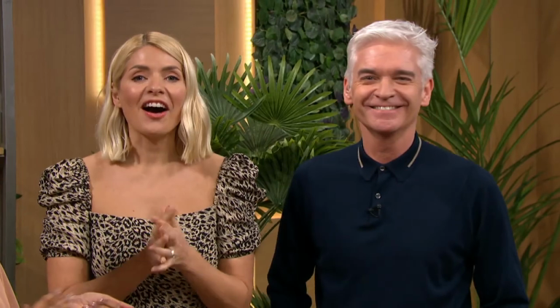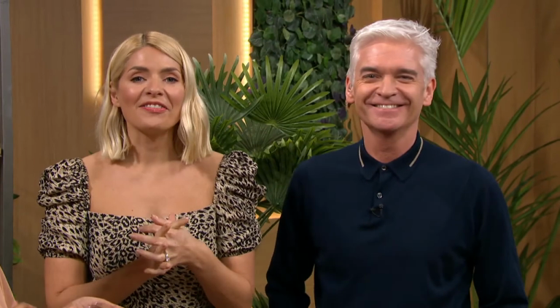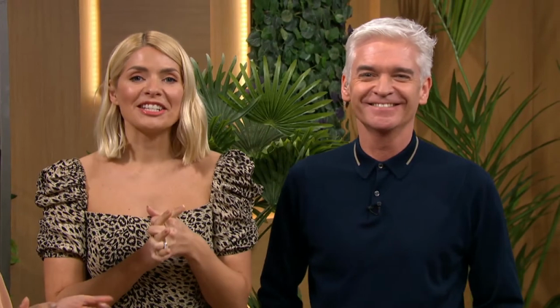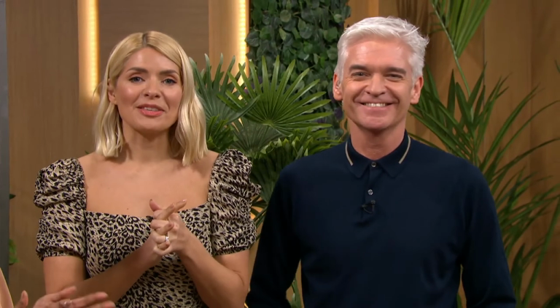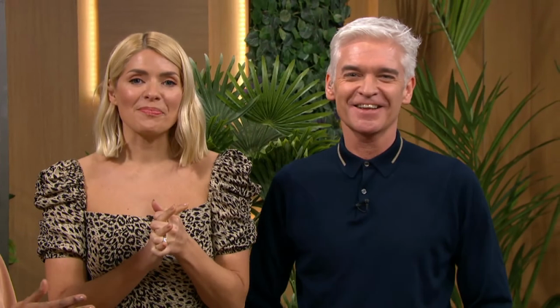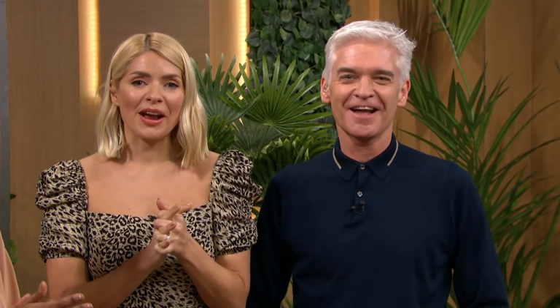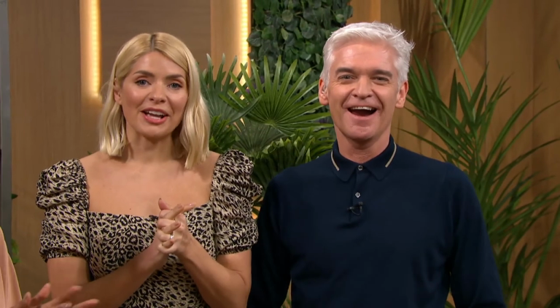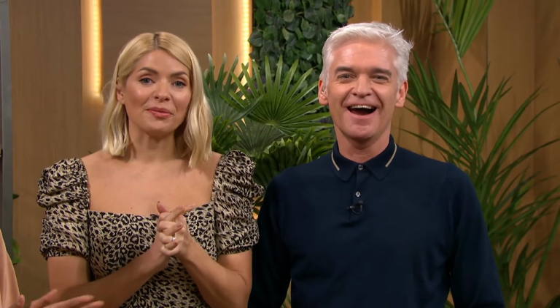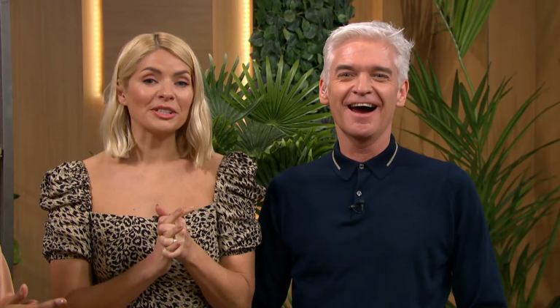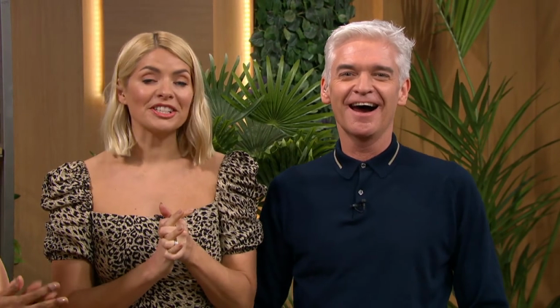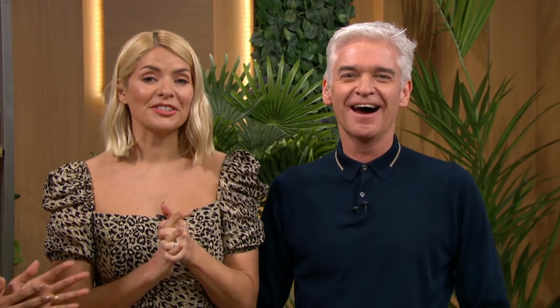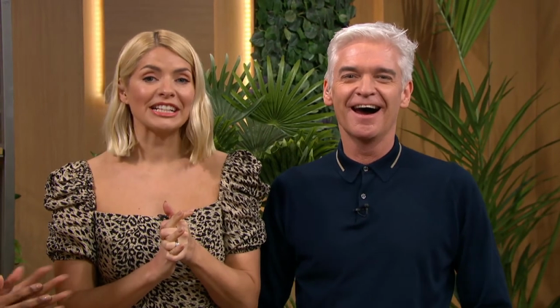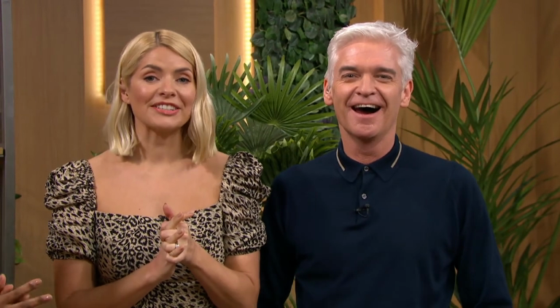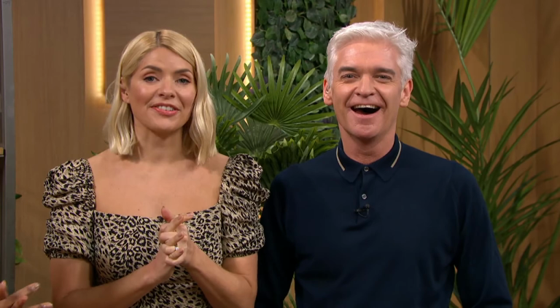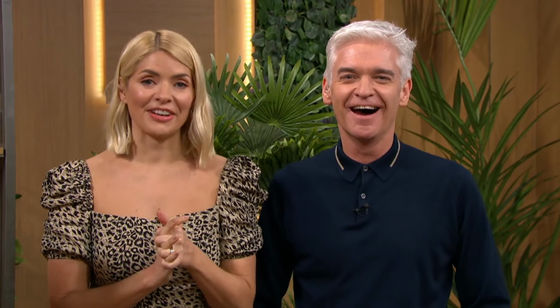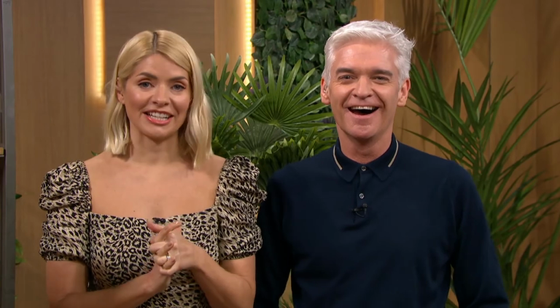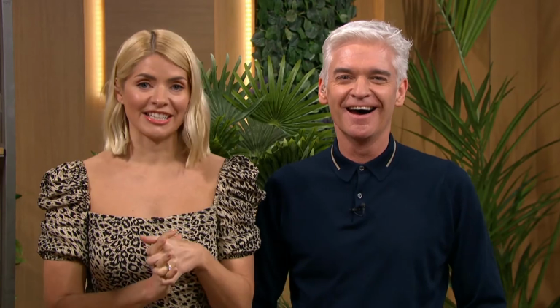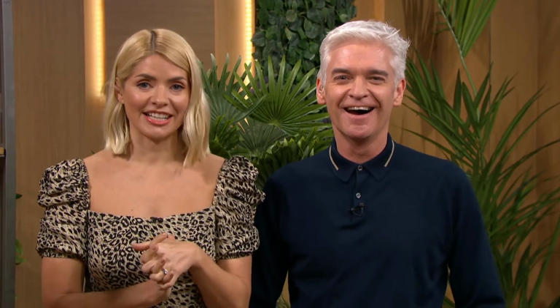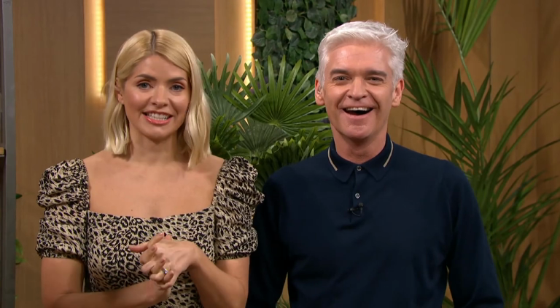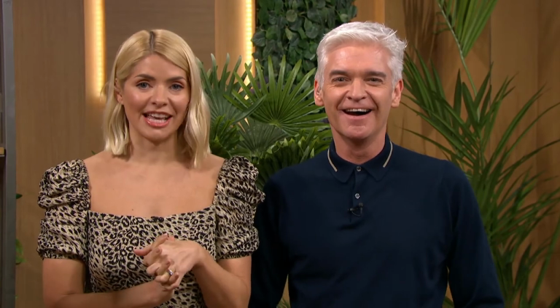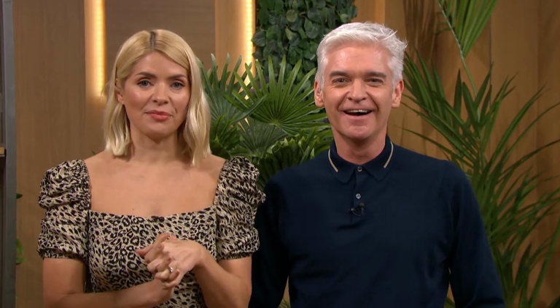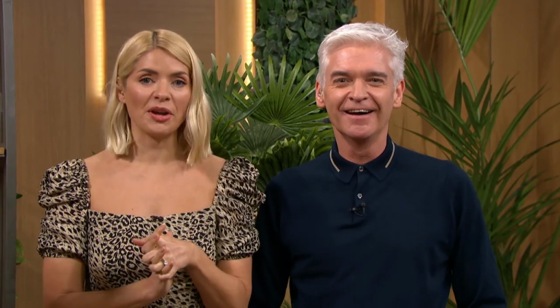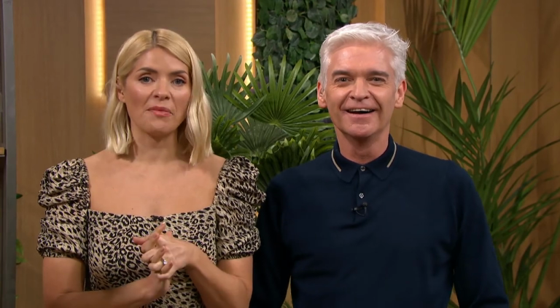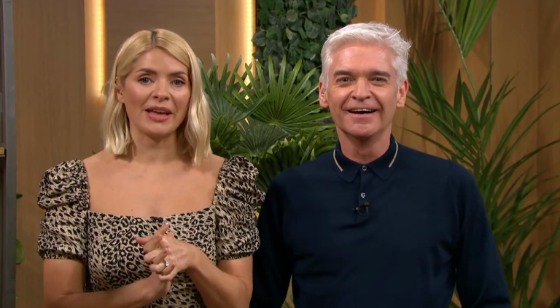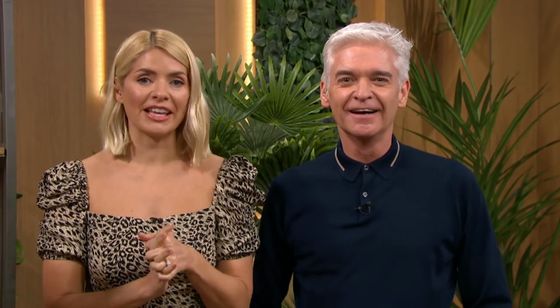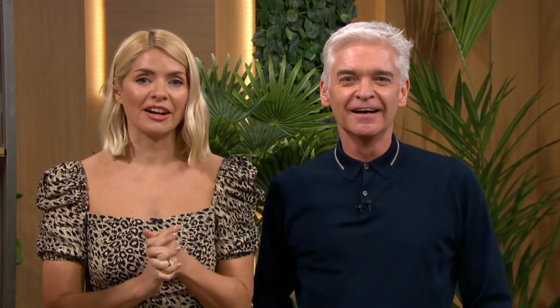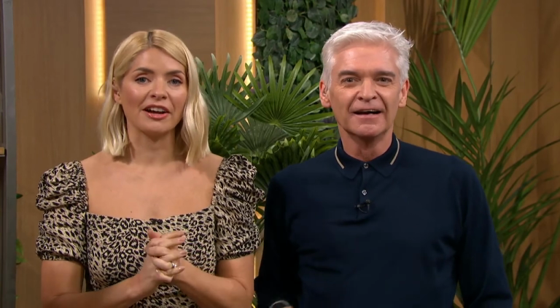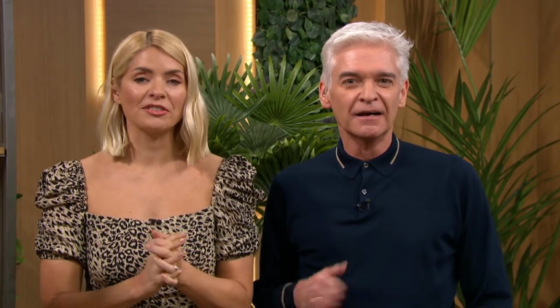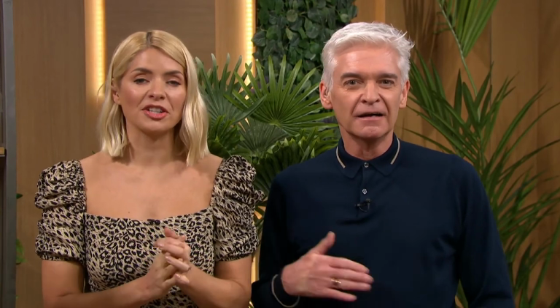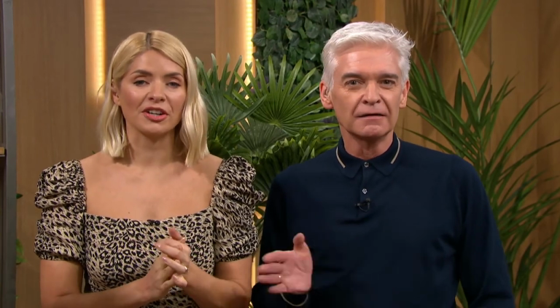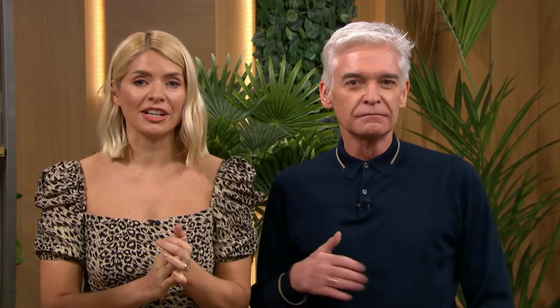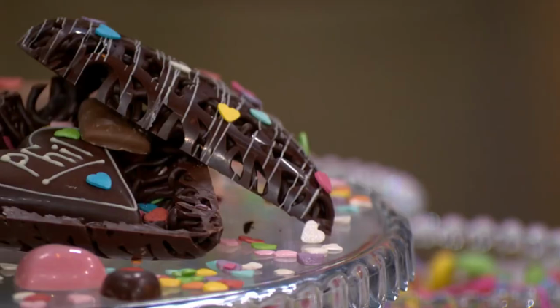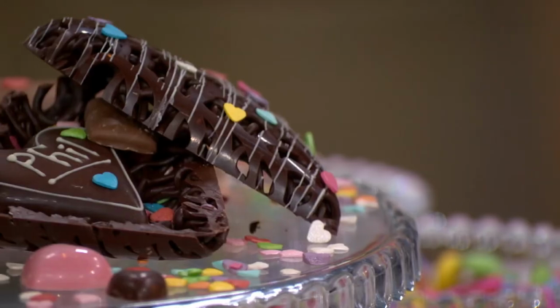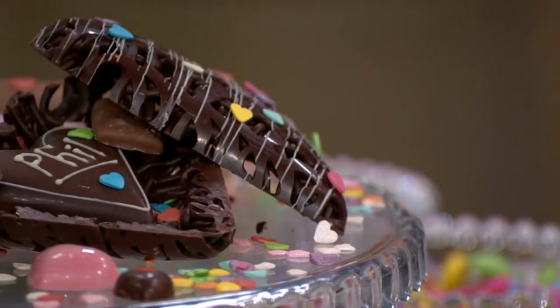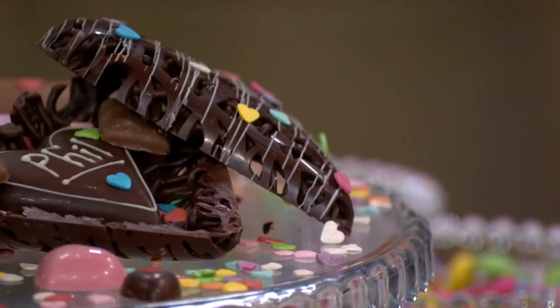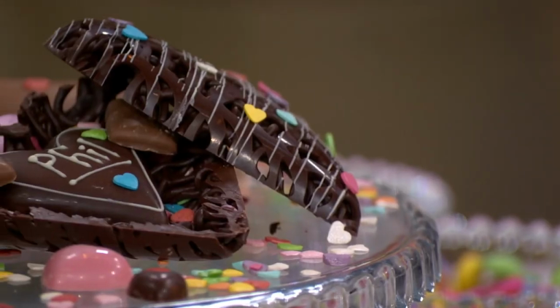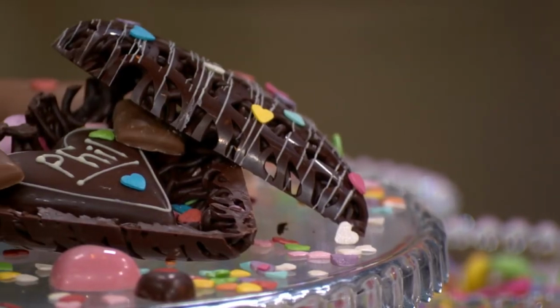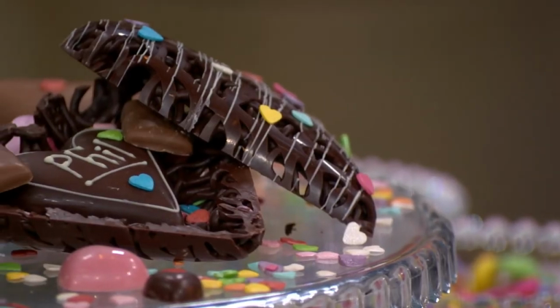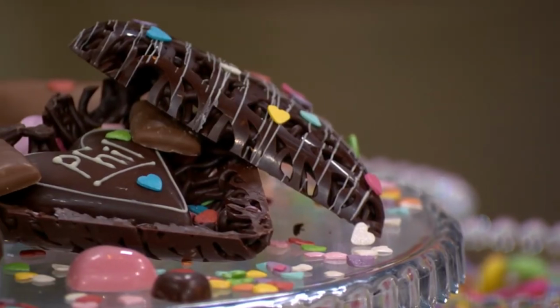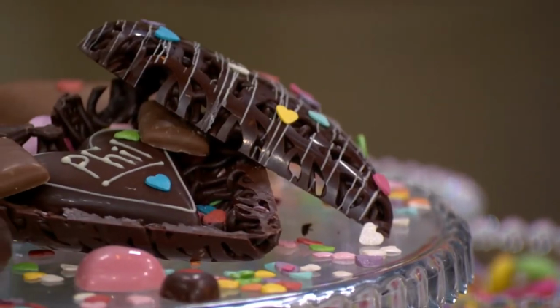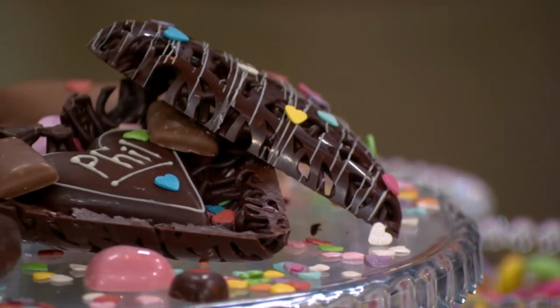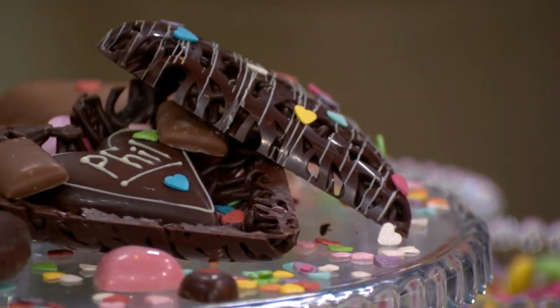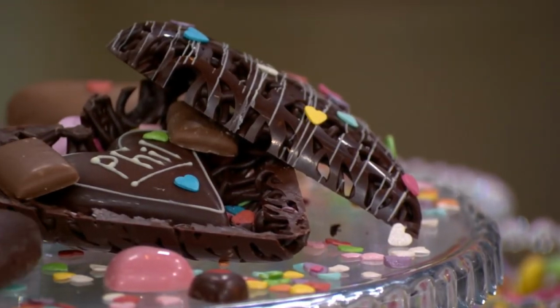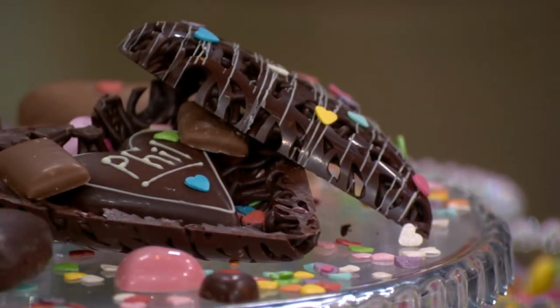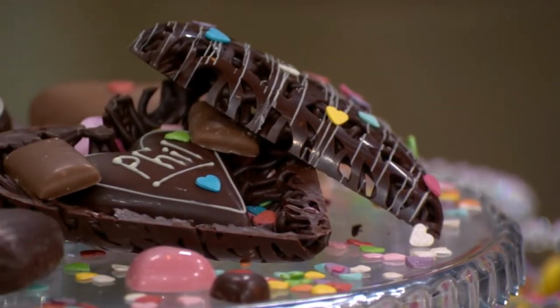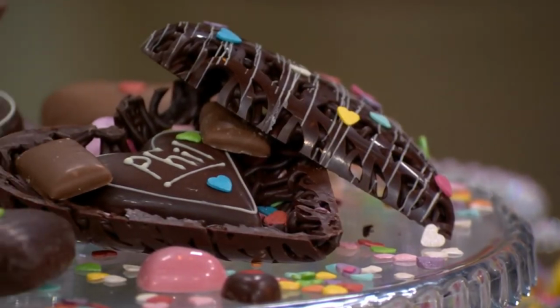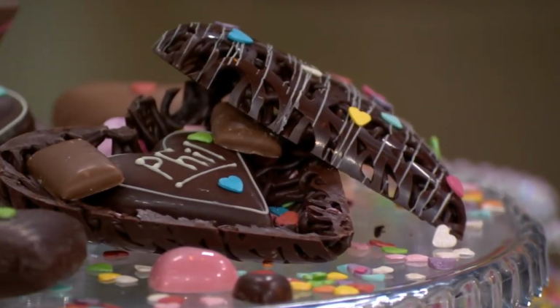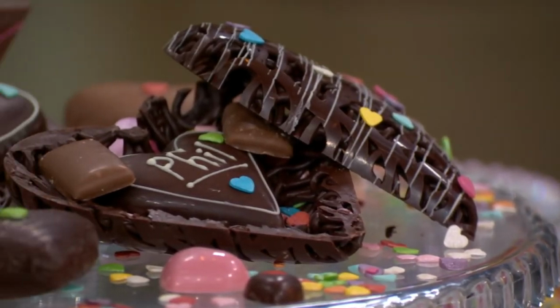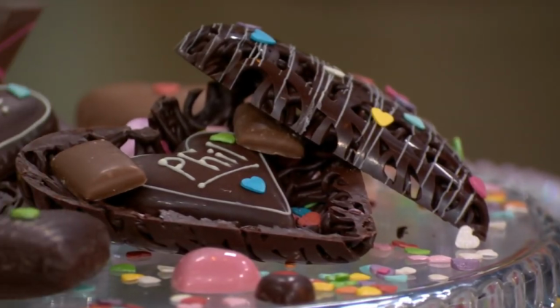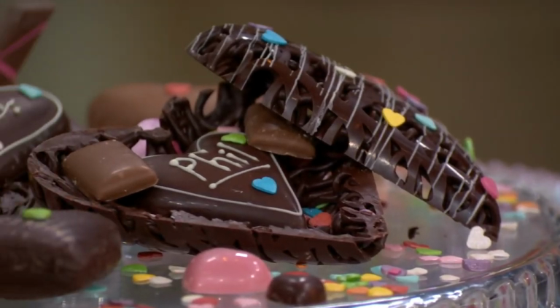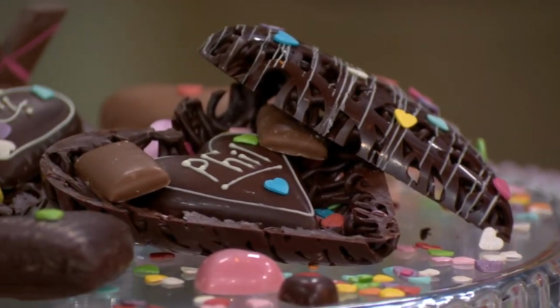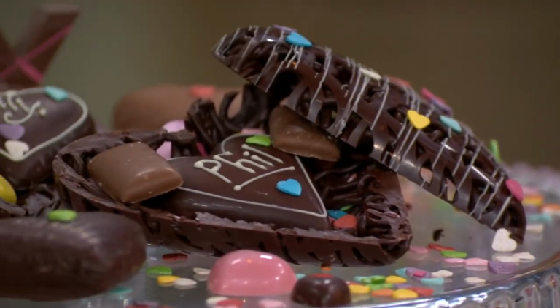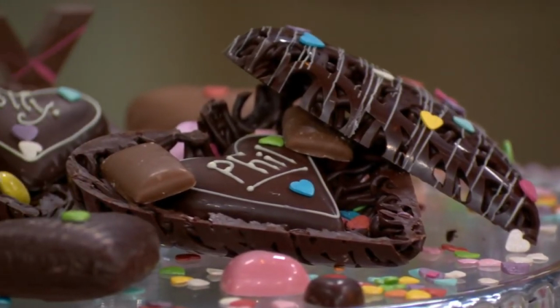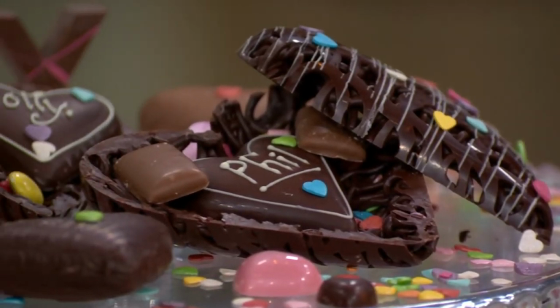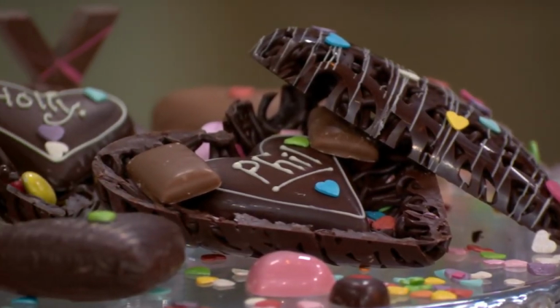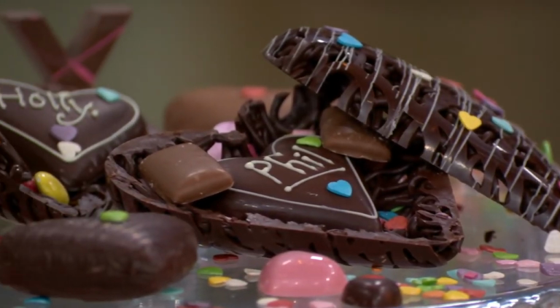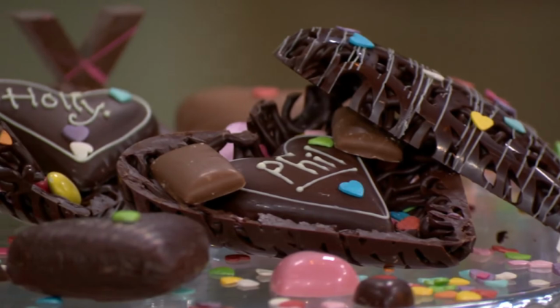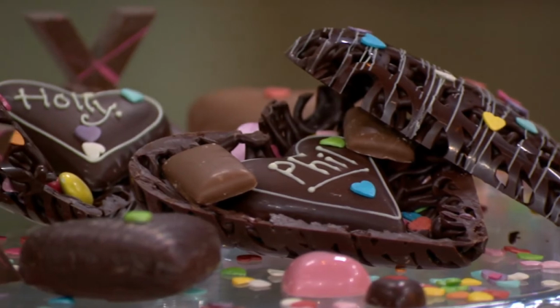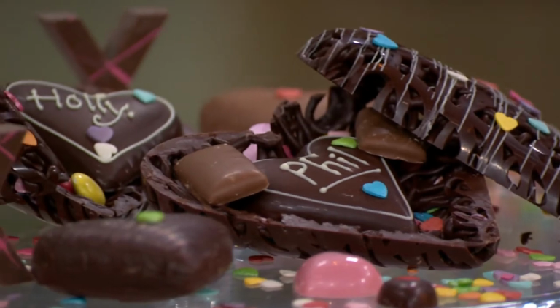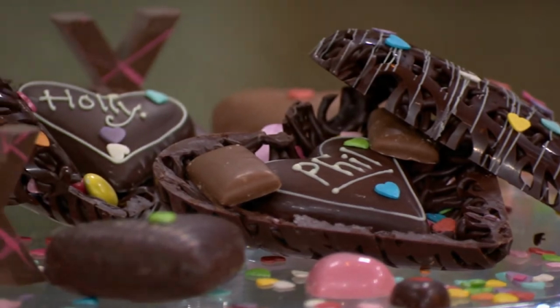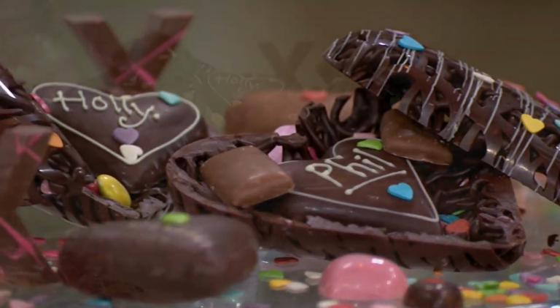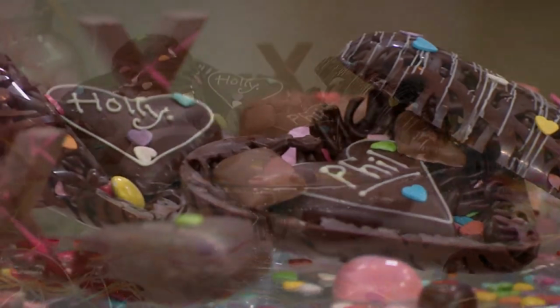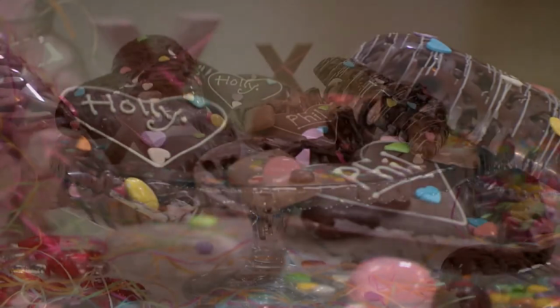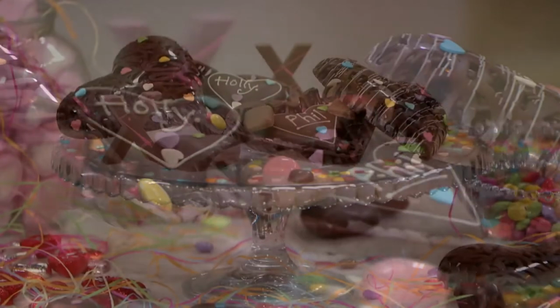After the break, what a treat for Valentine's Day — we are making our own chocolate hearts with Paul Hayer. We will see you after this.